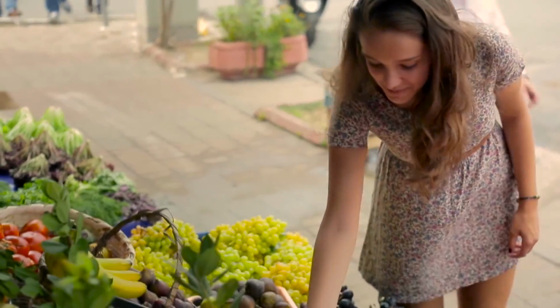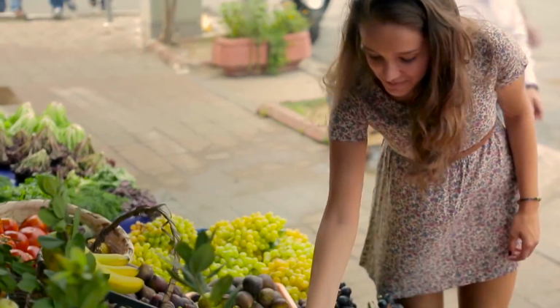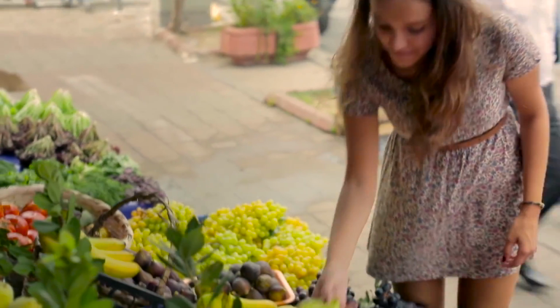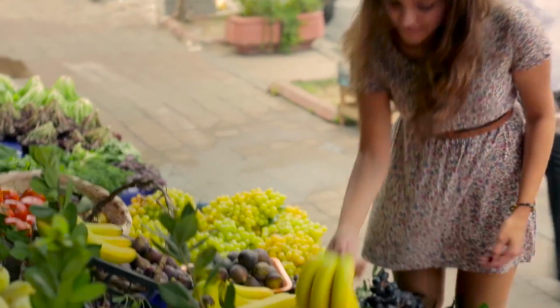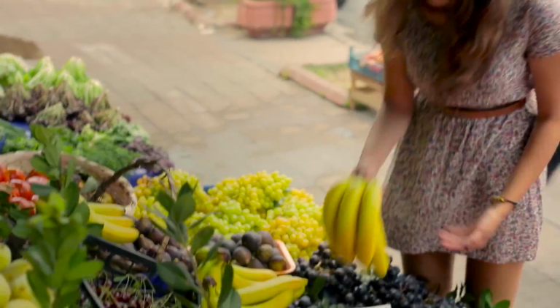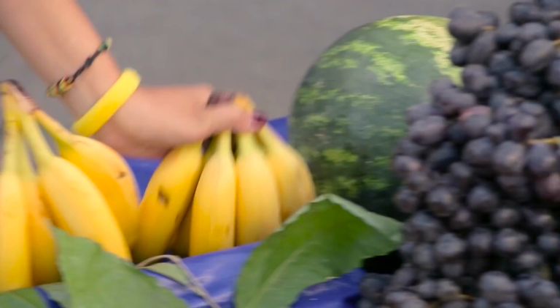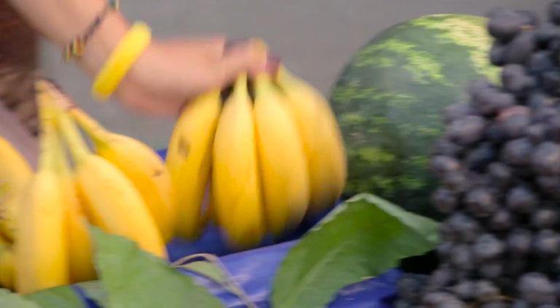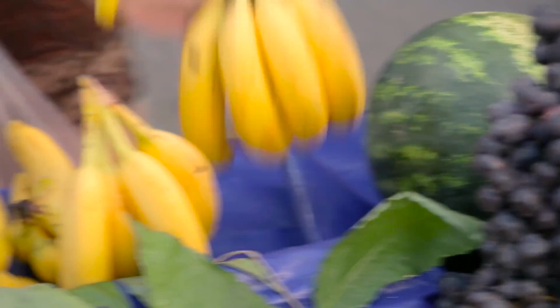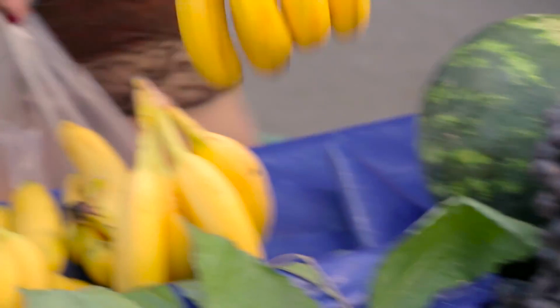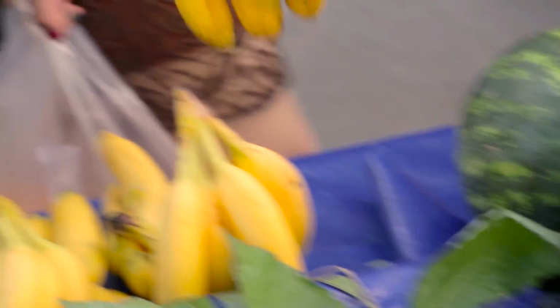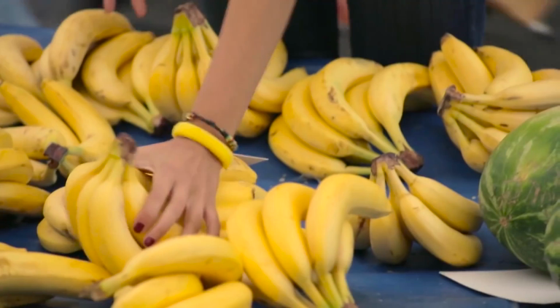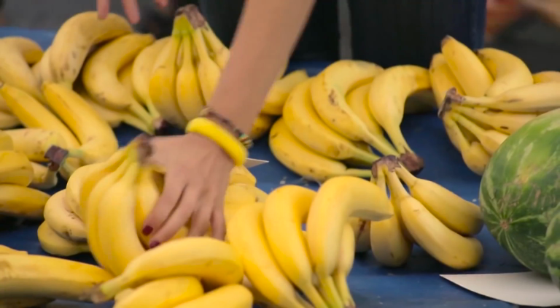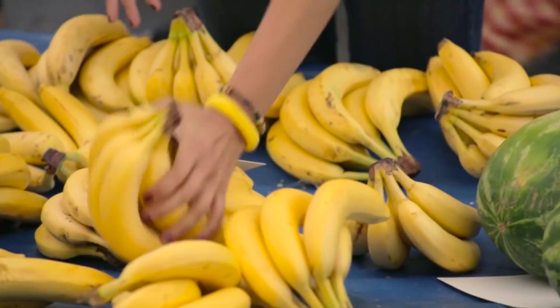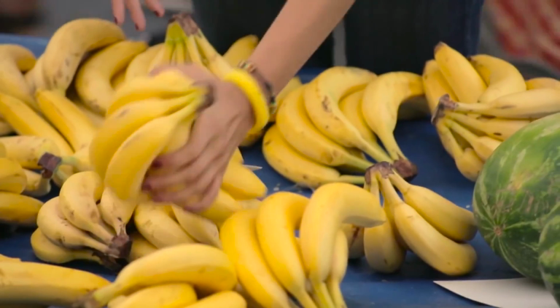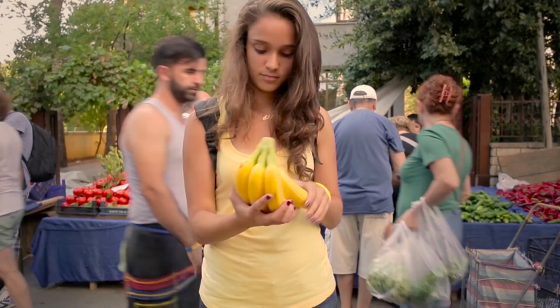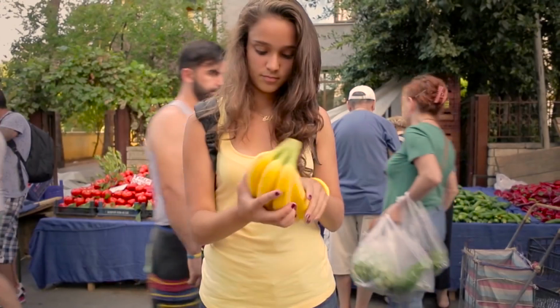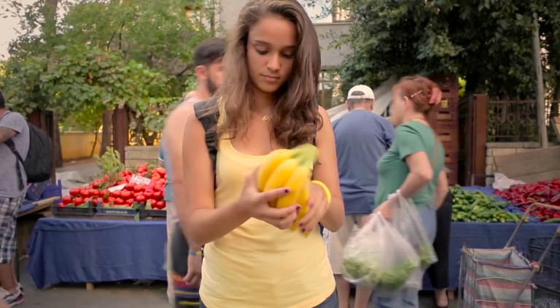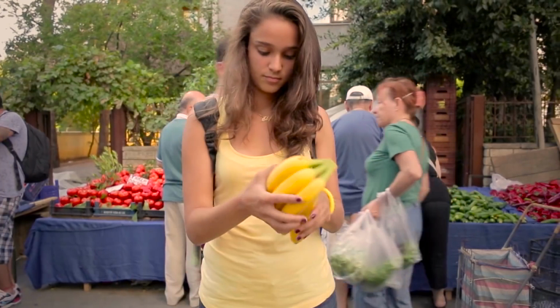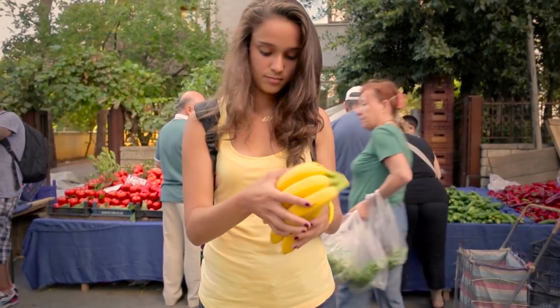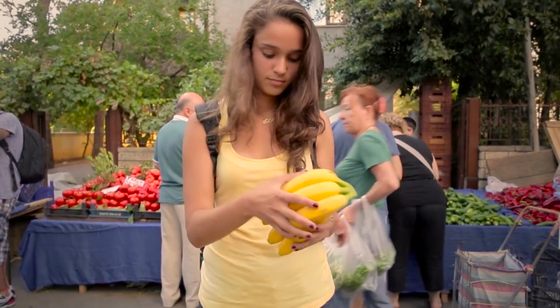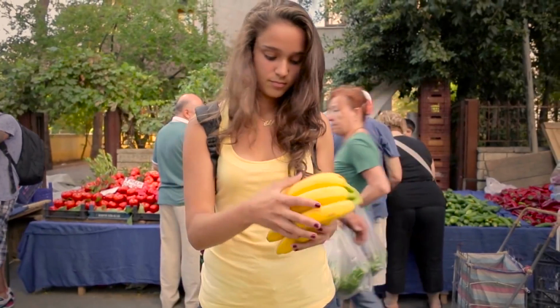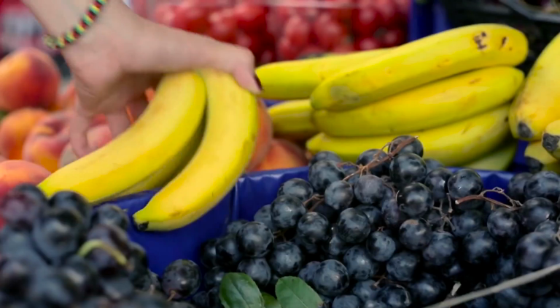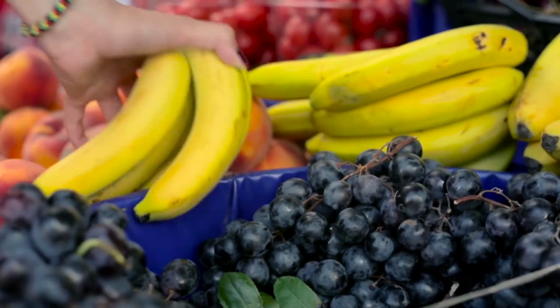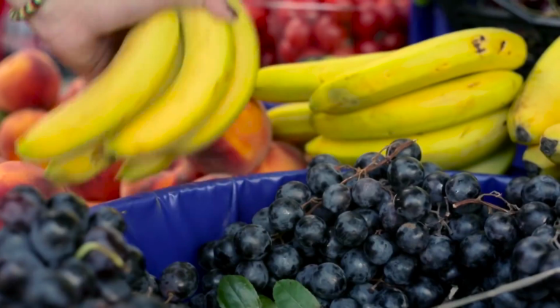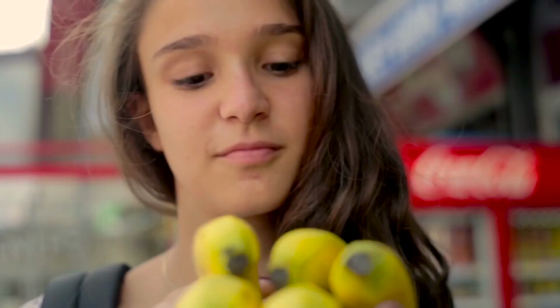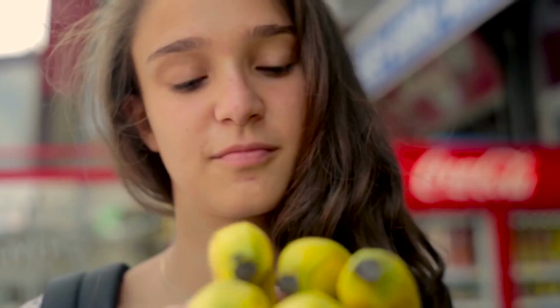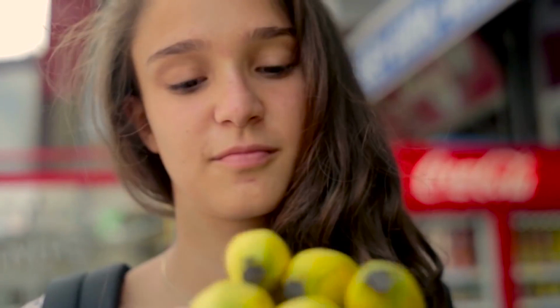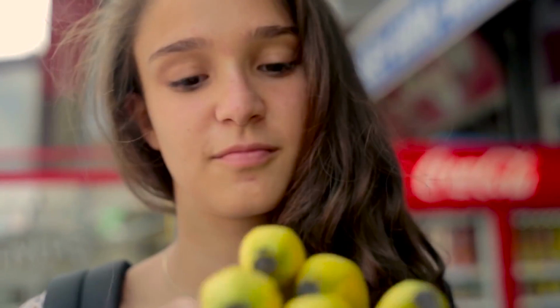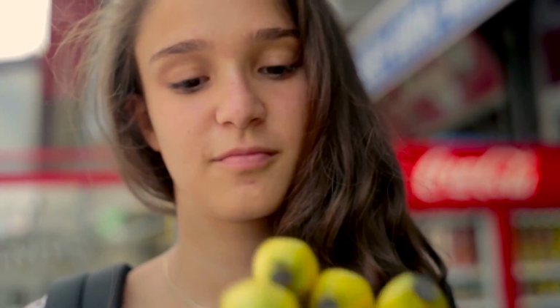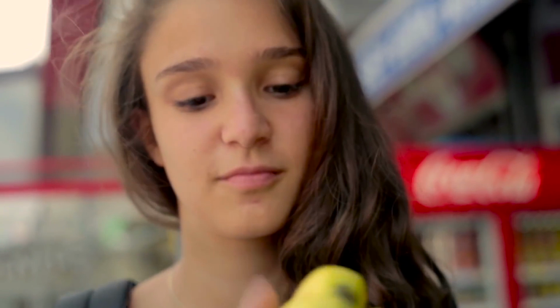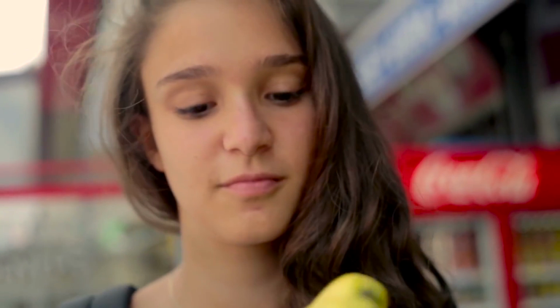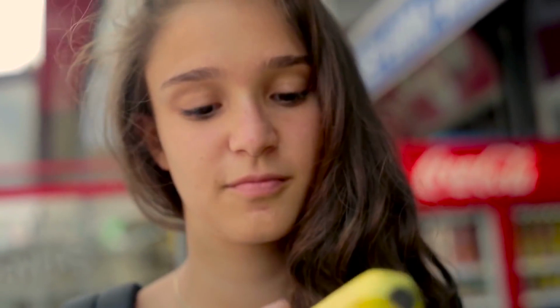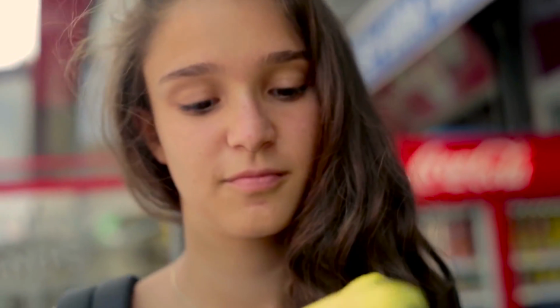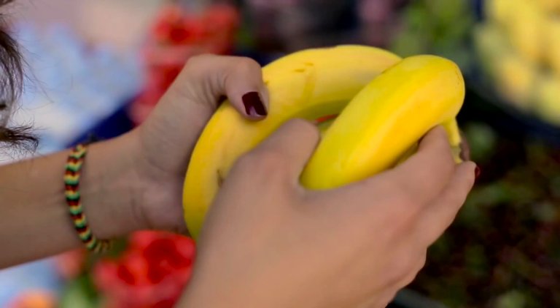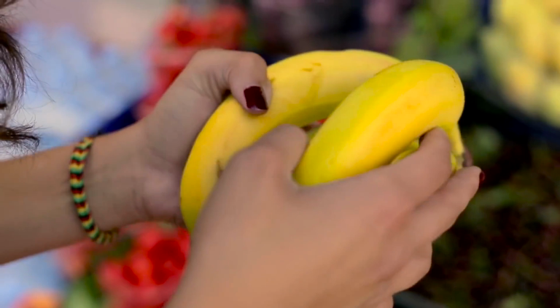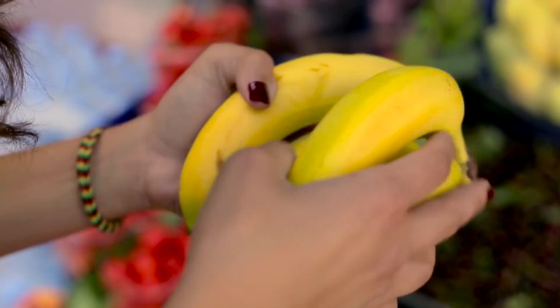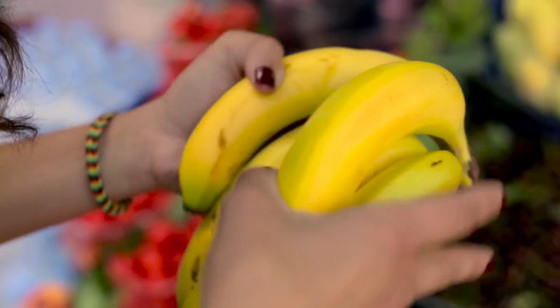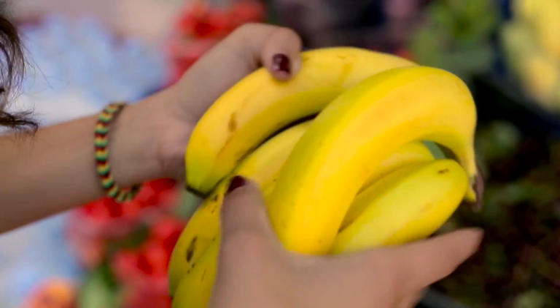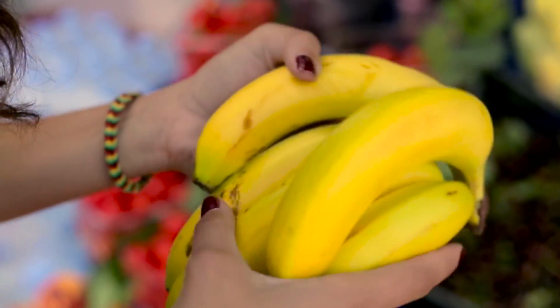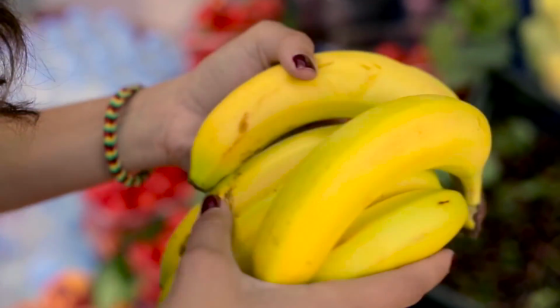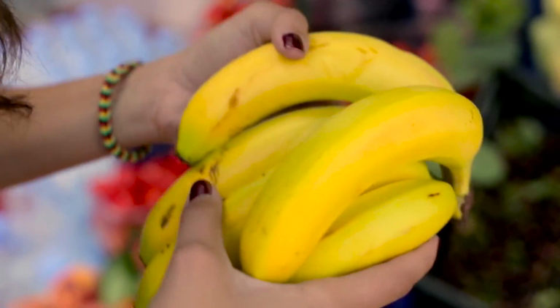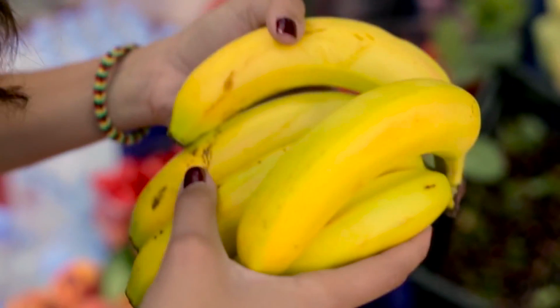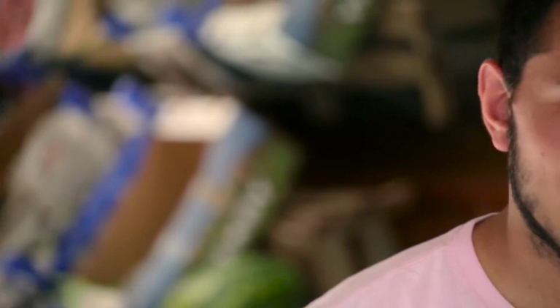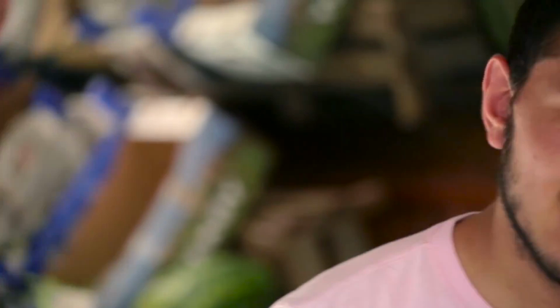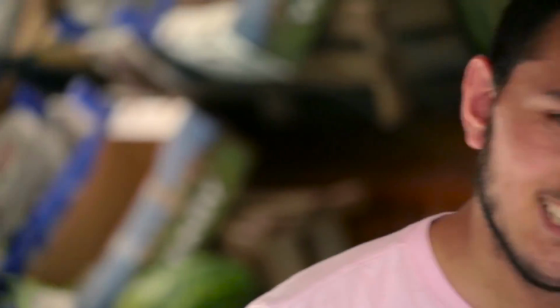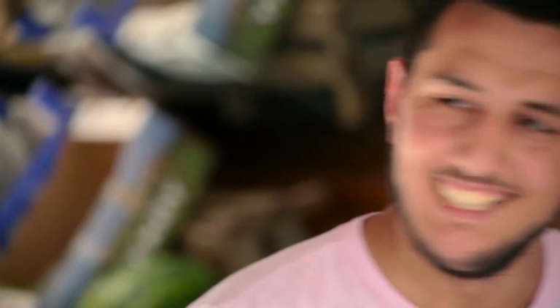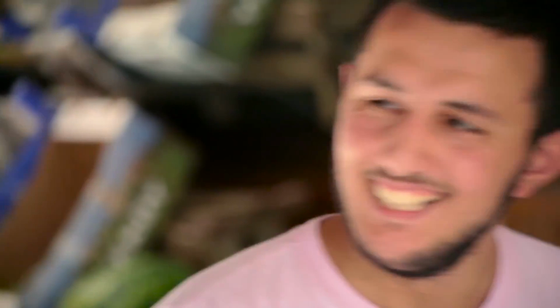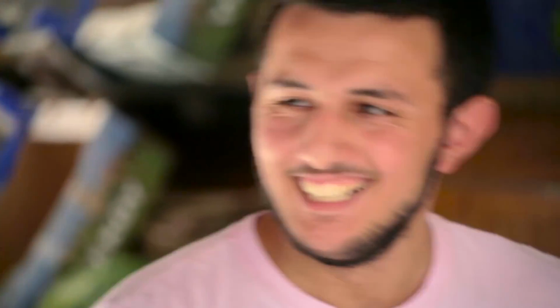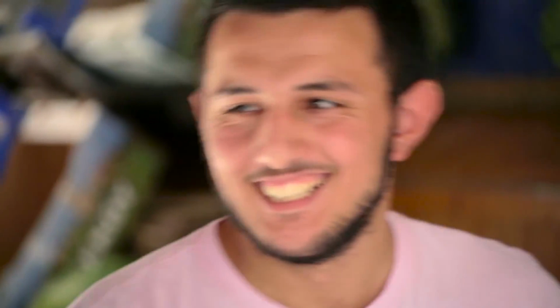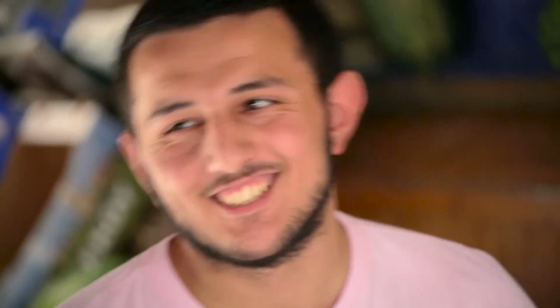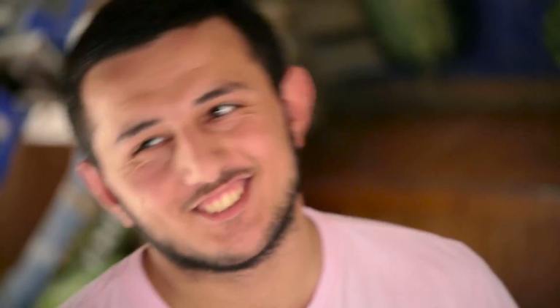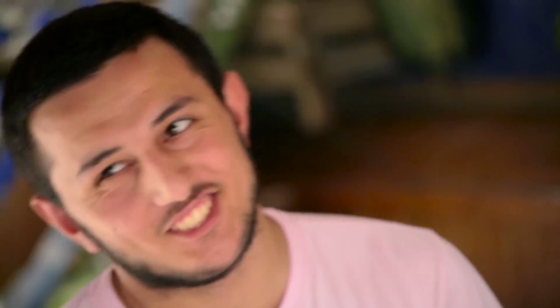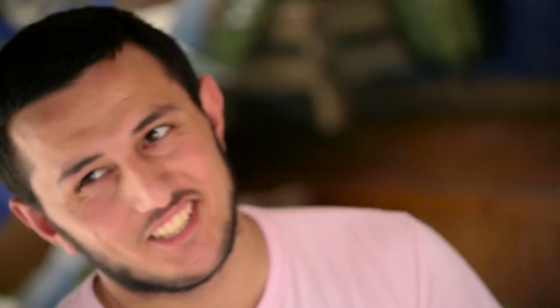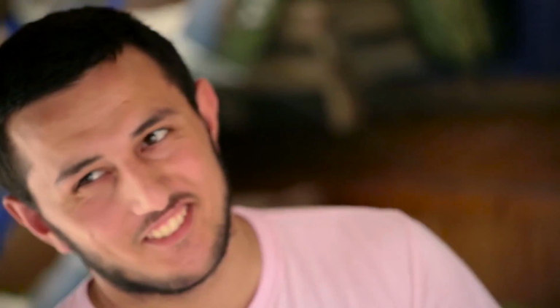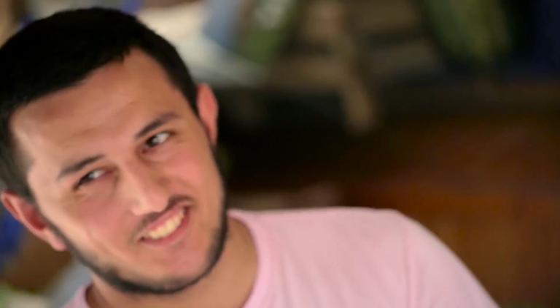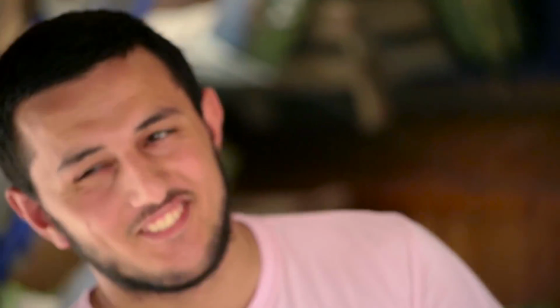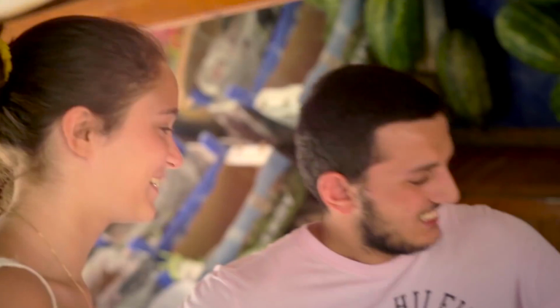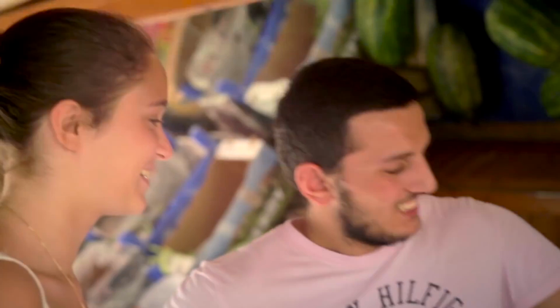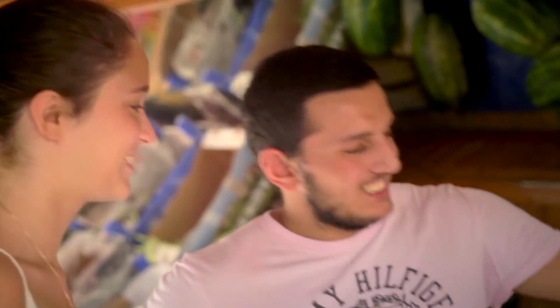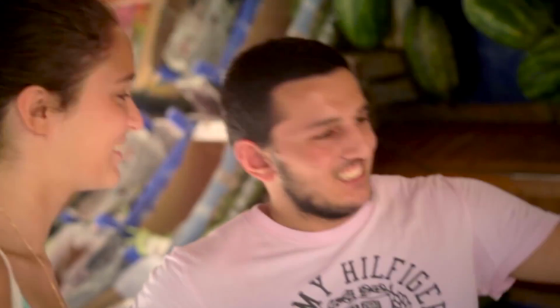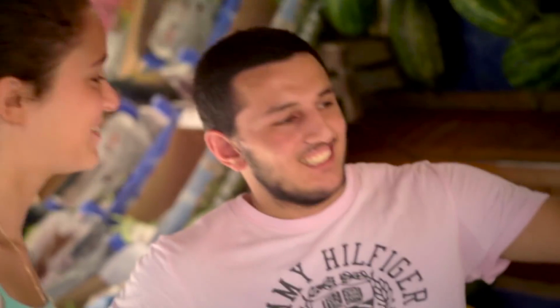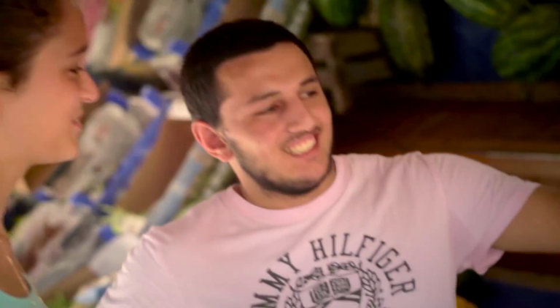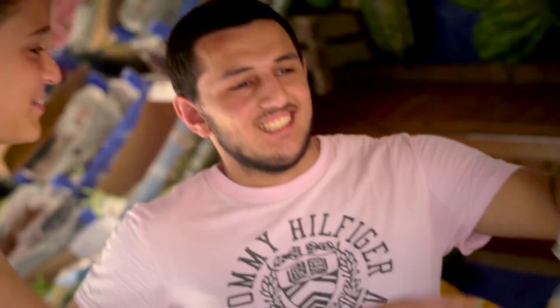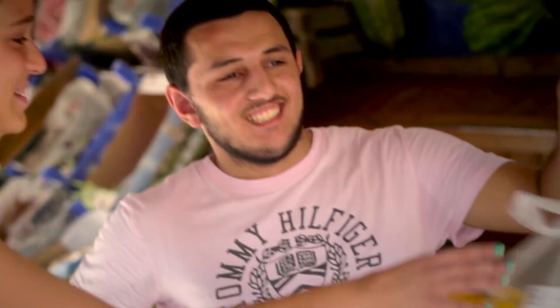So the take-home message, people, is don't ever doubt that your area of talent has mass appeal.